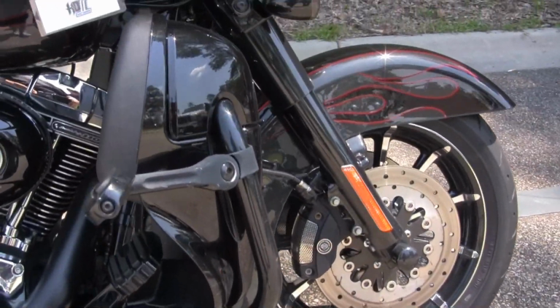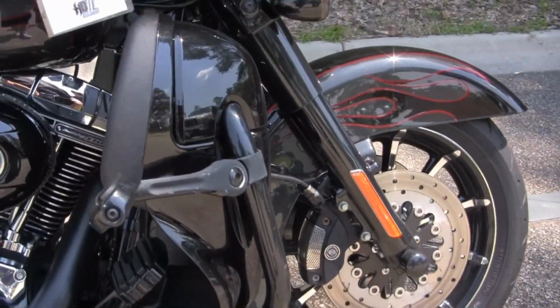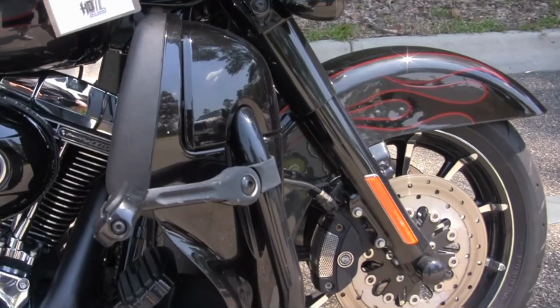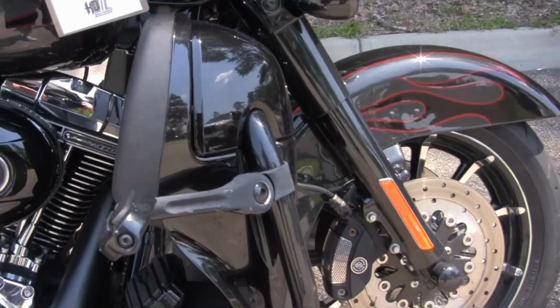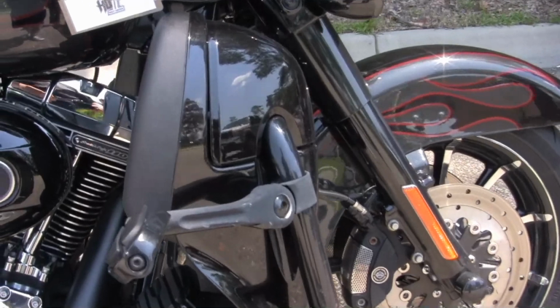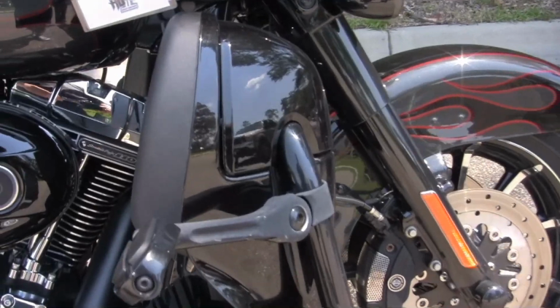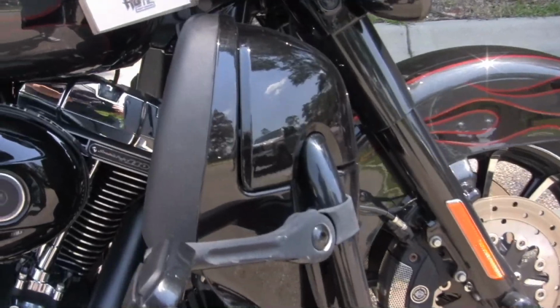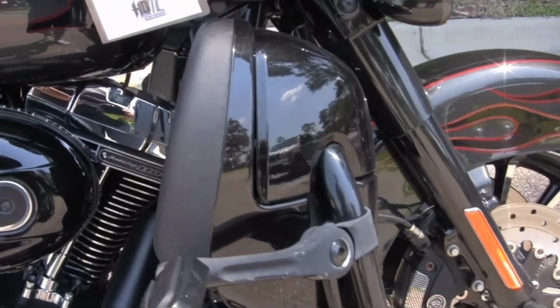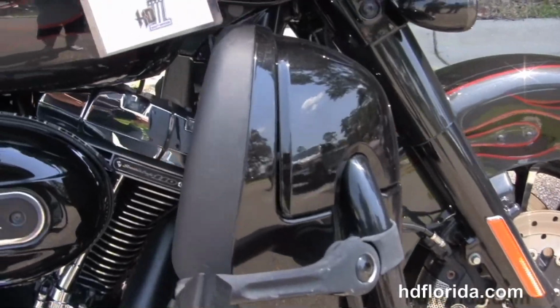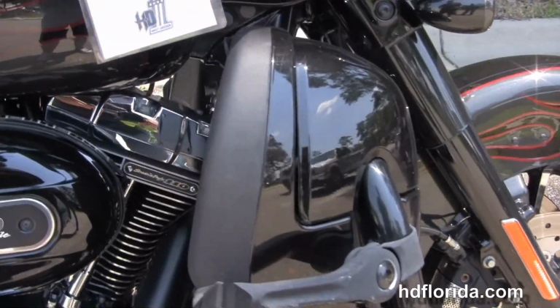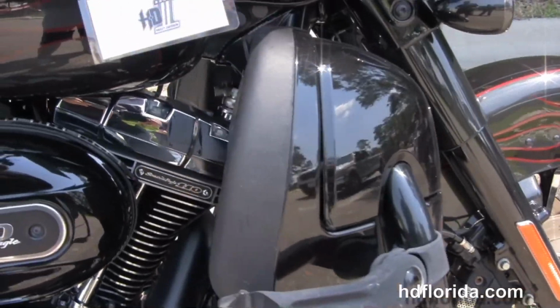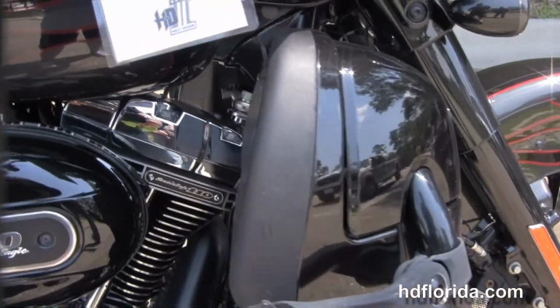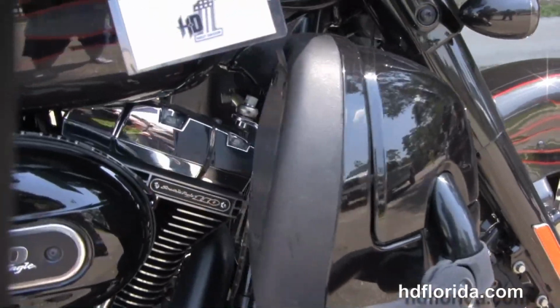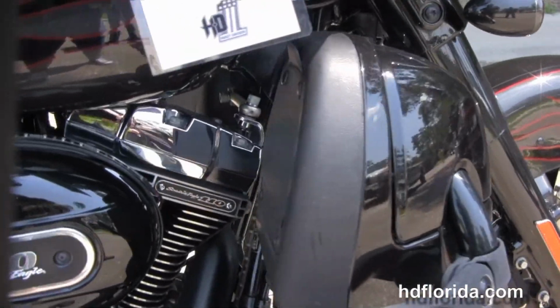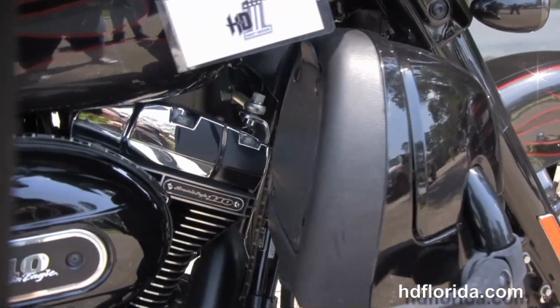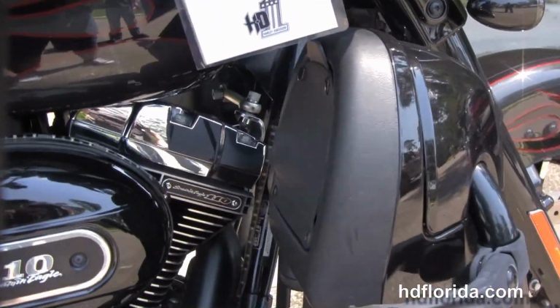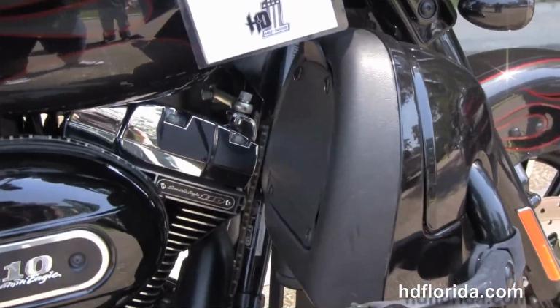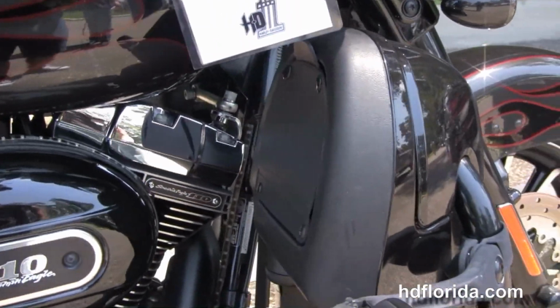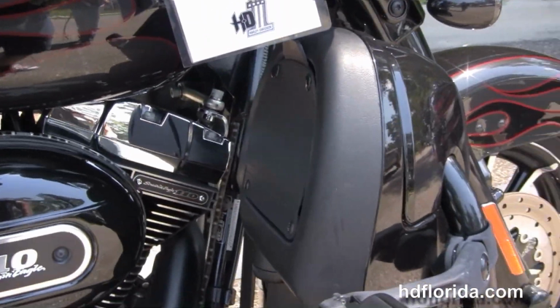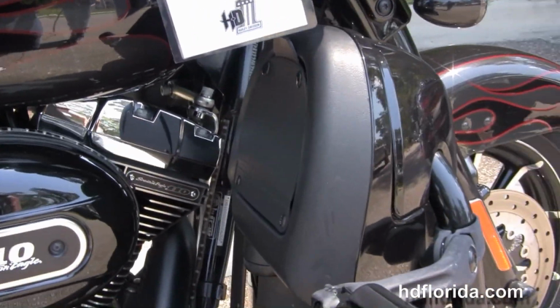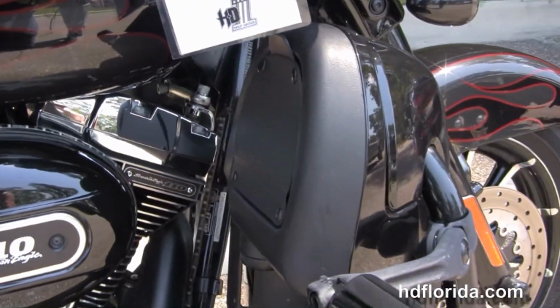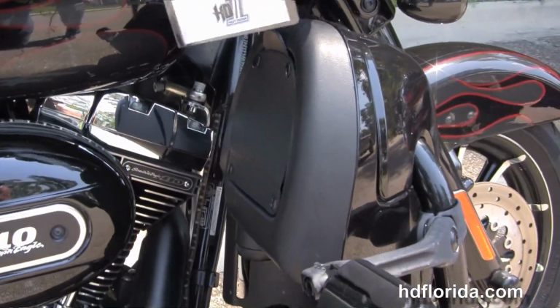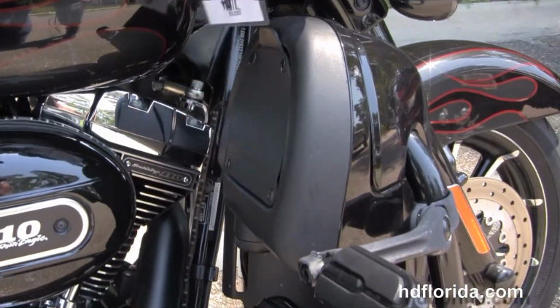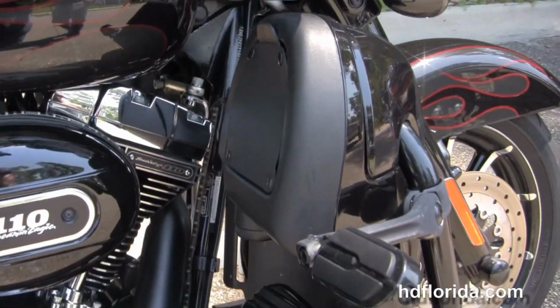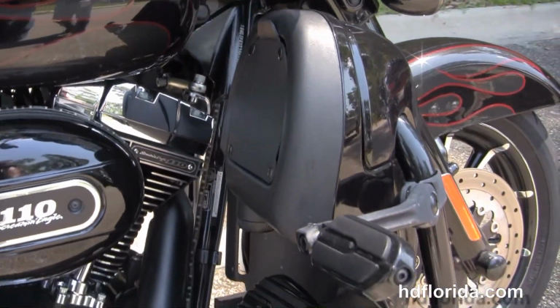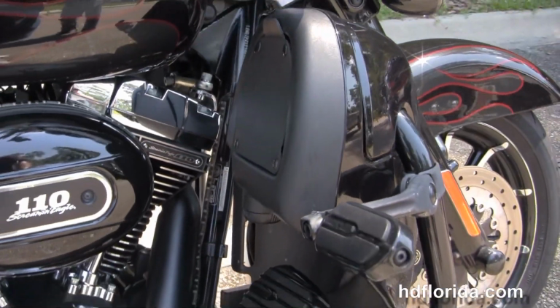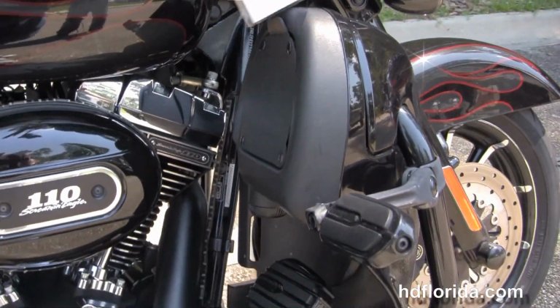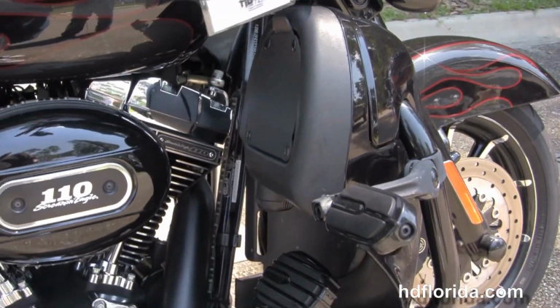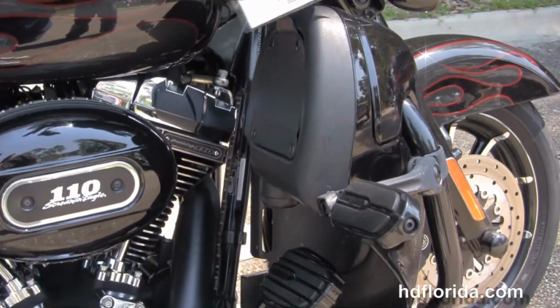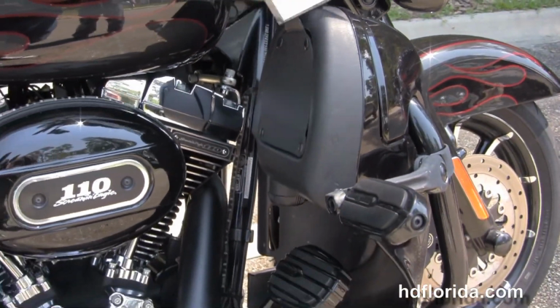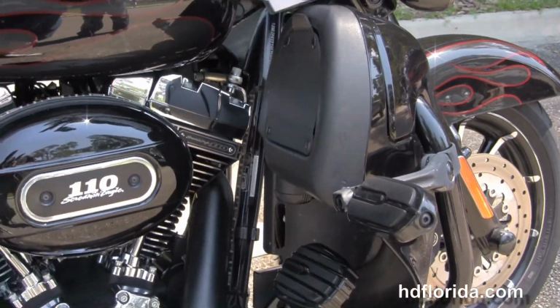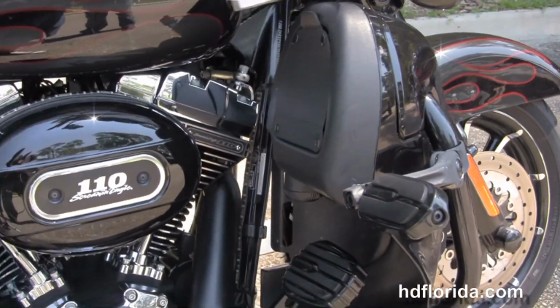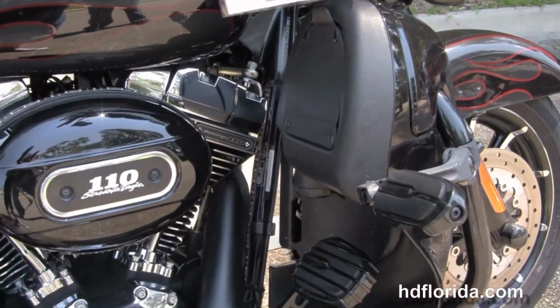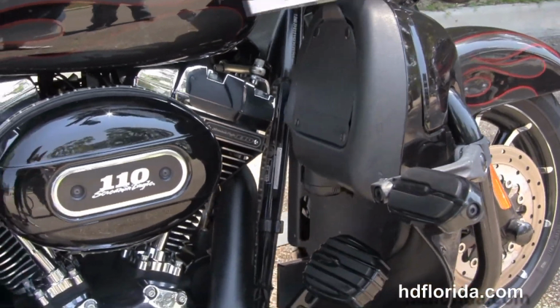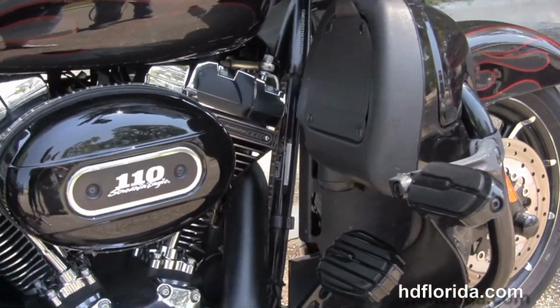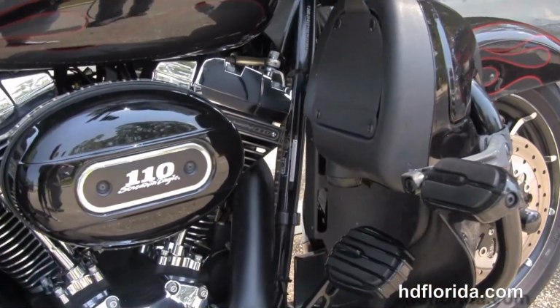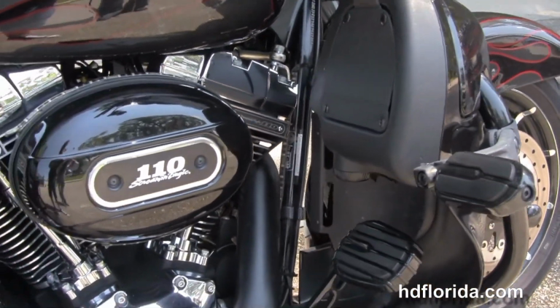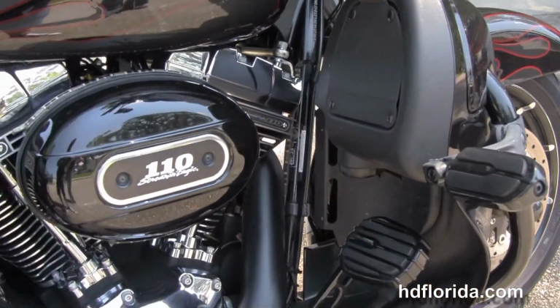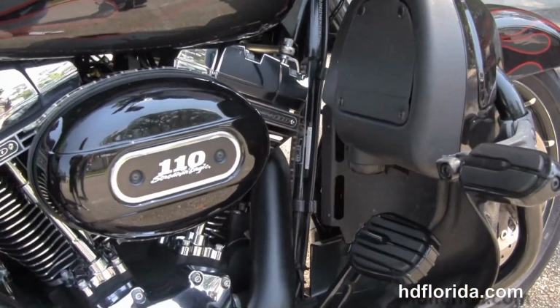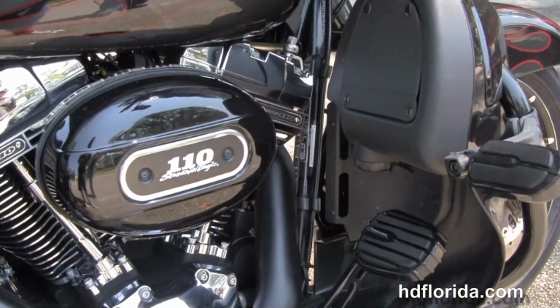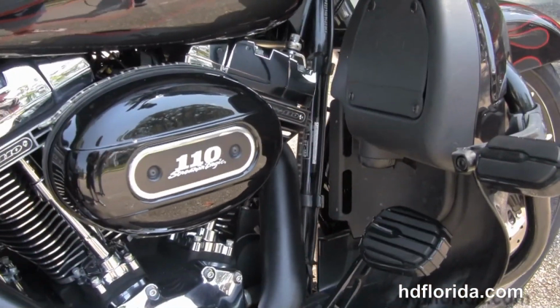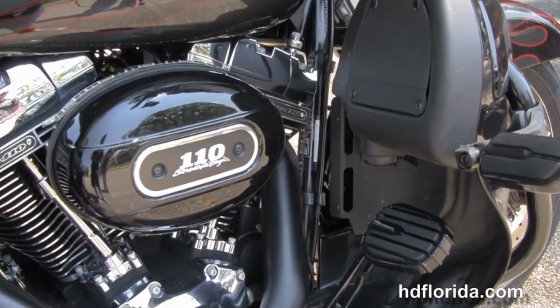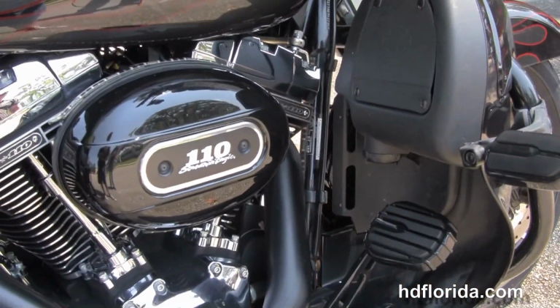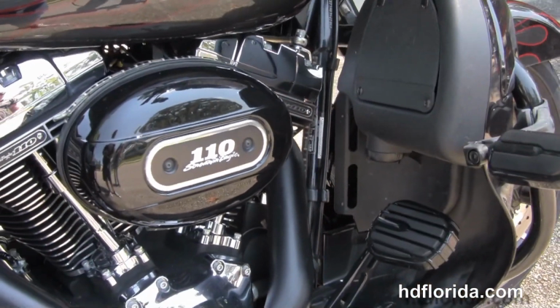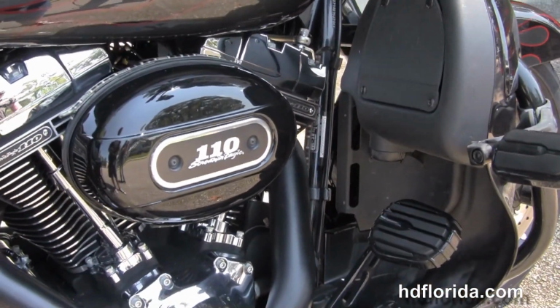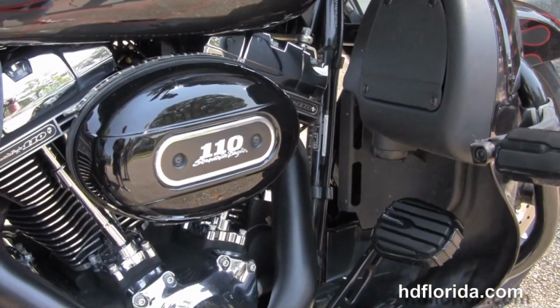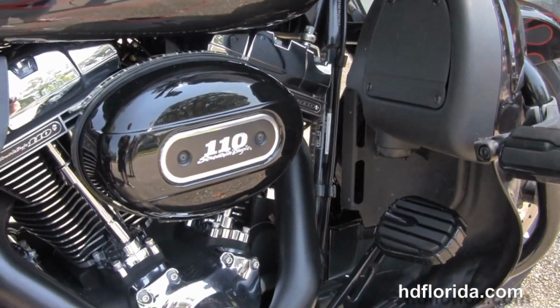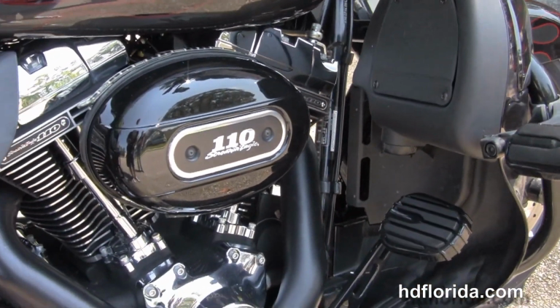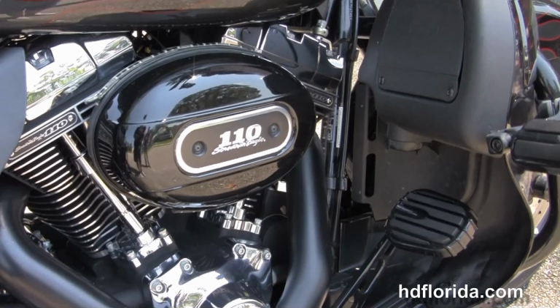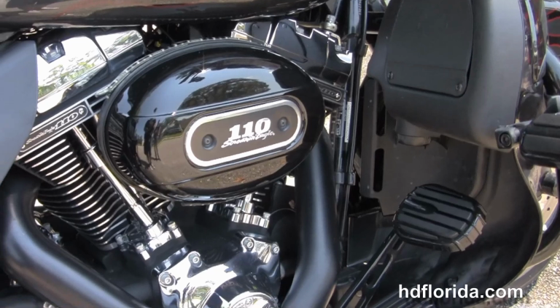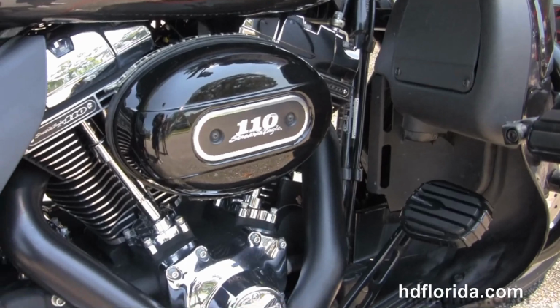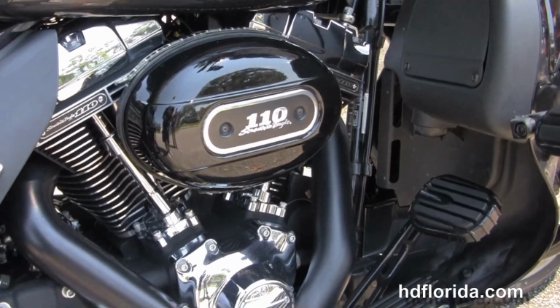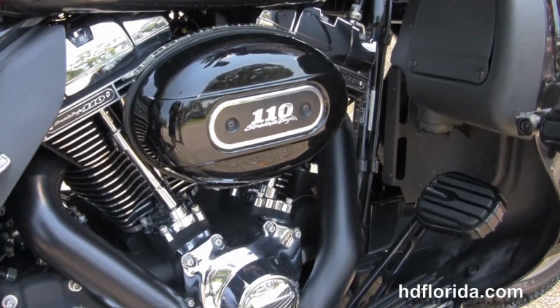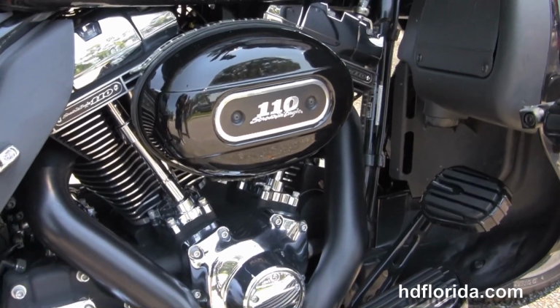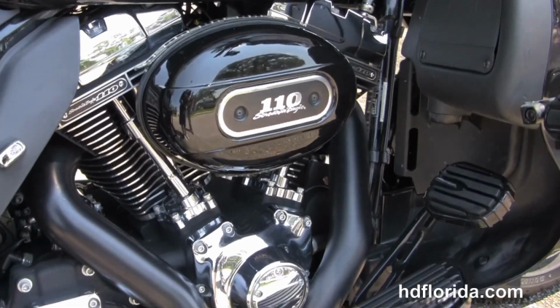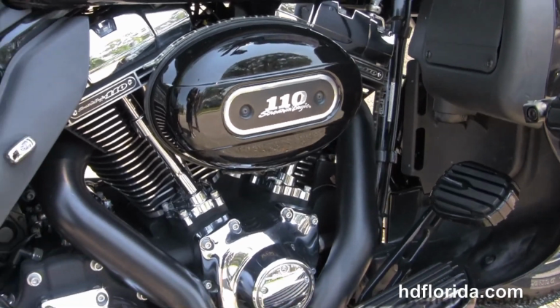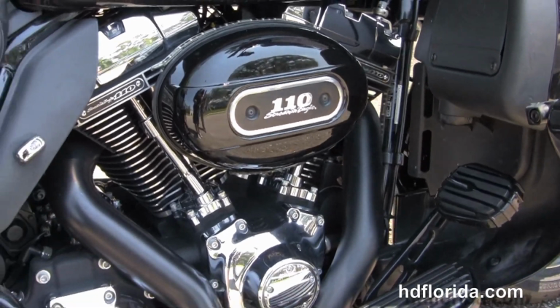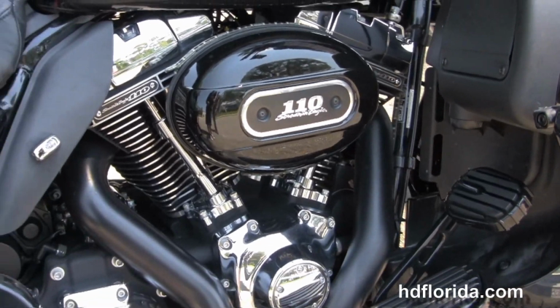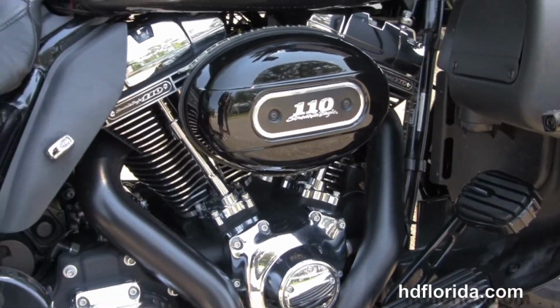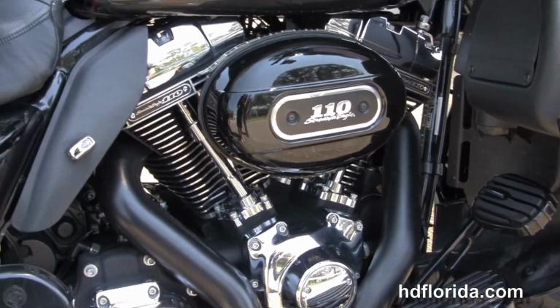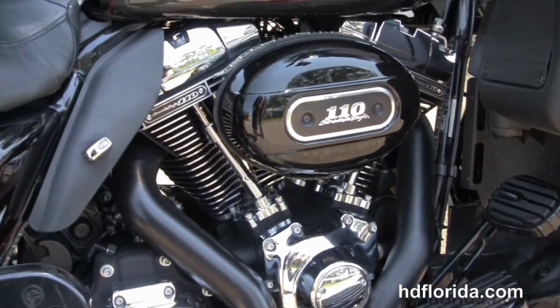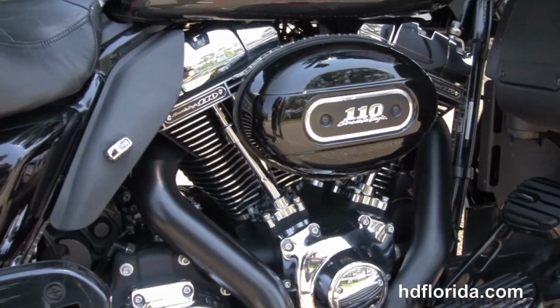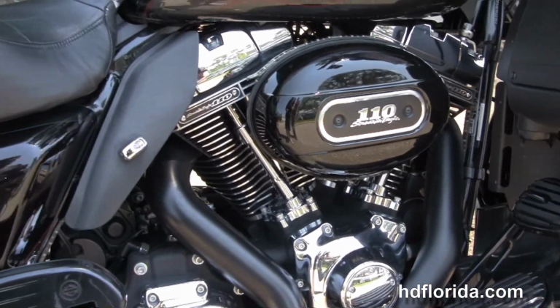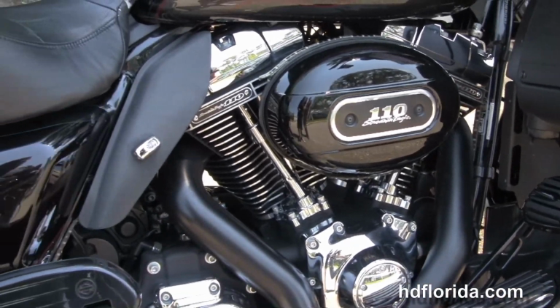This bike starts out front with the contrasting chrome and black mag wheels, floating rotors, and completely blacked out front end.